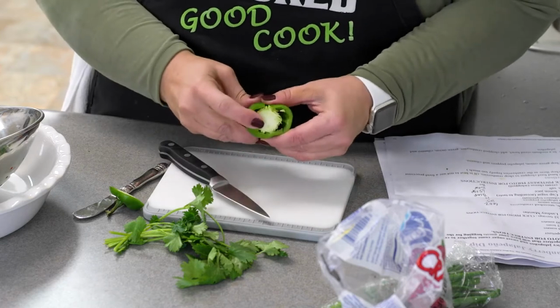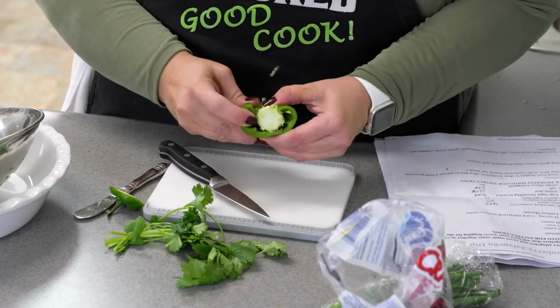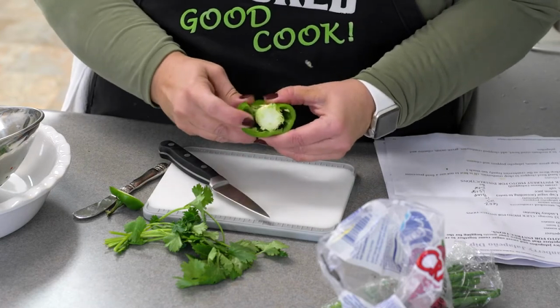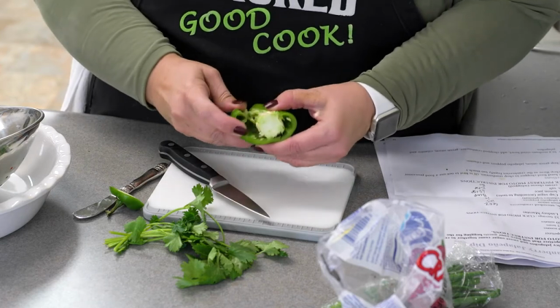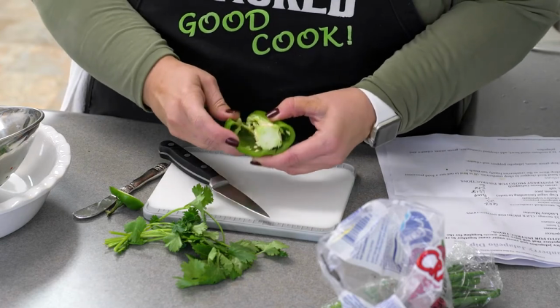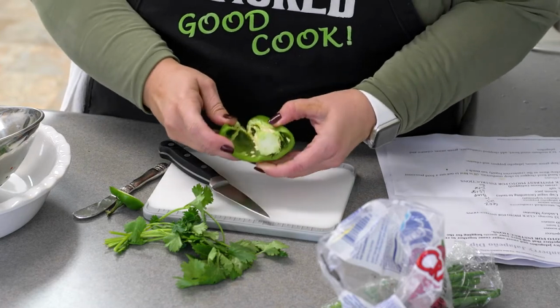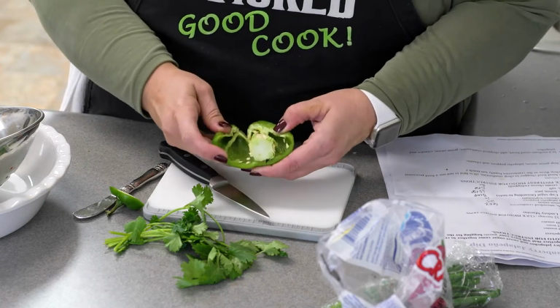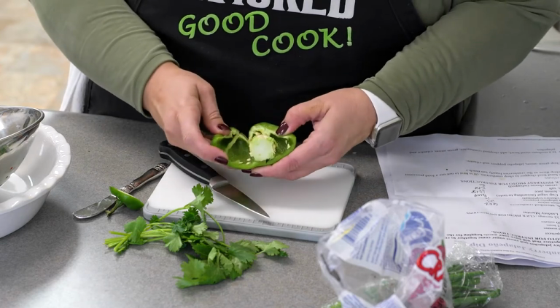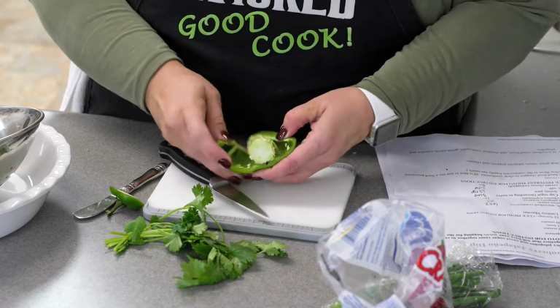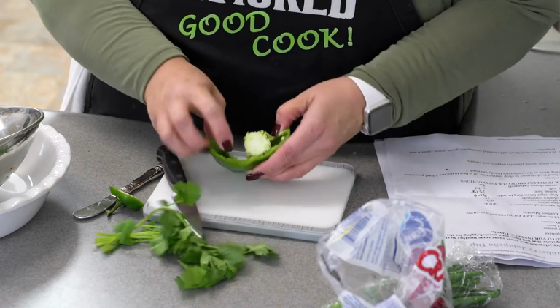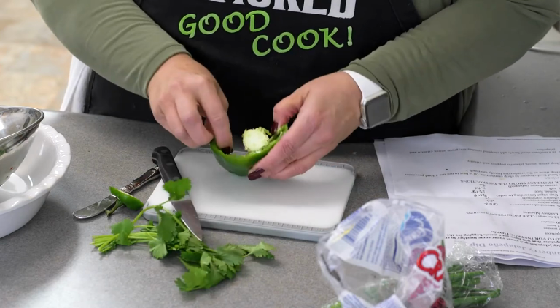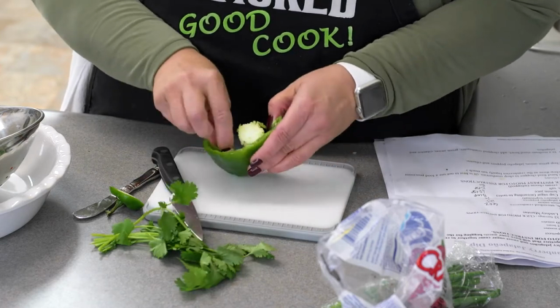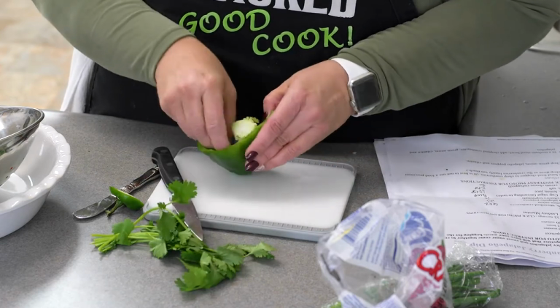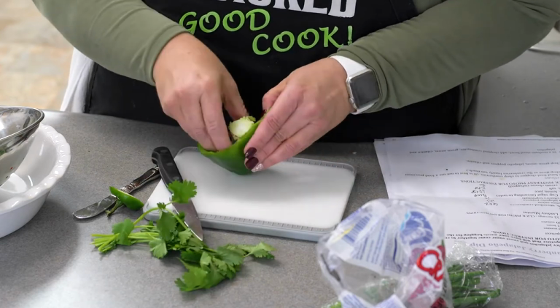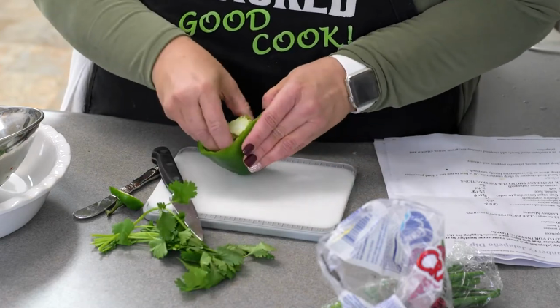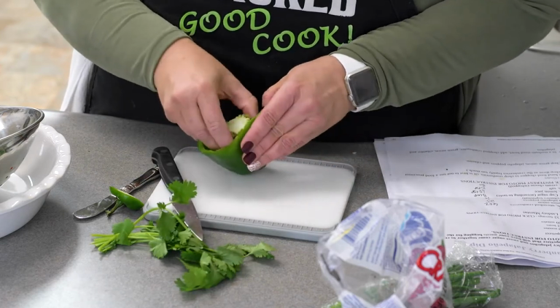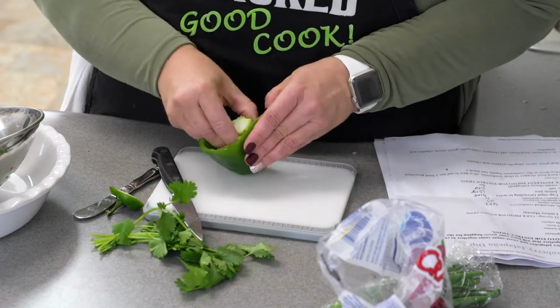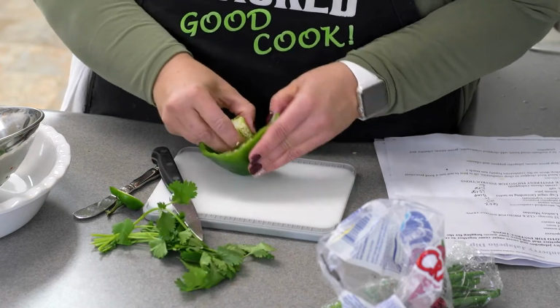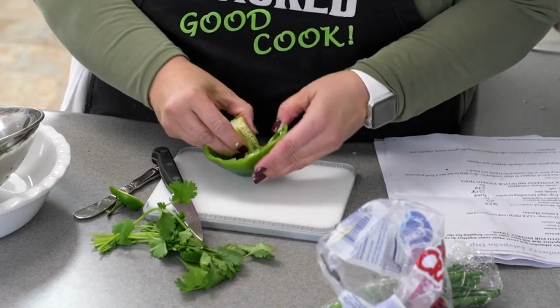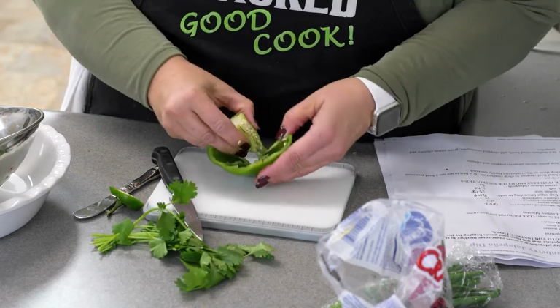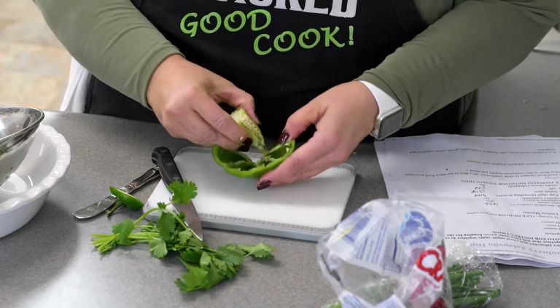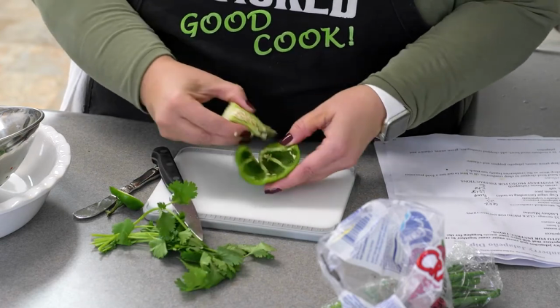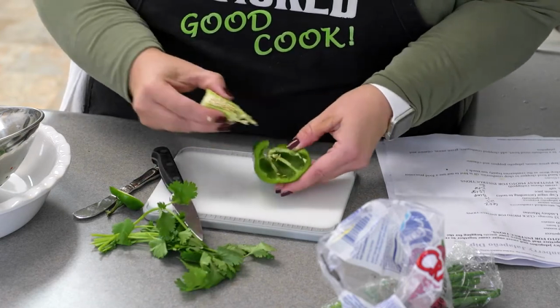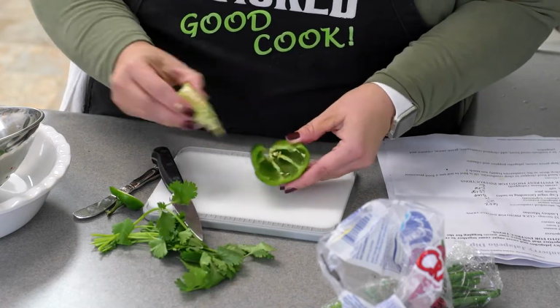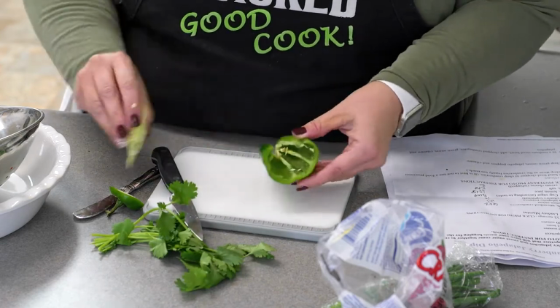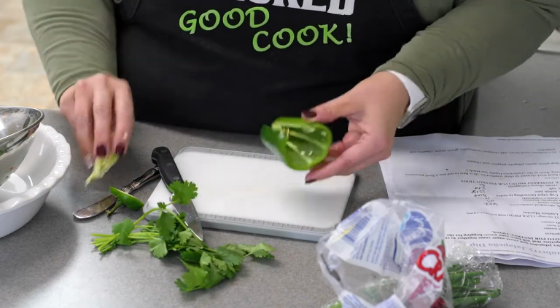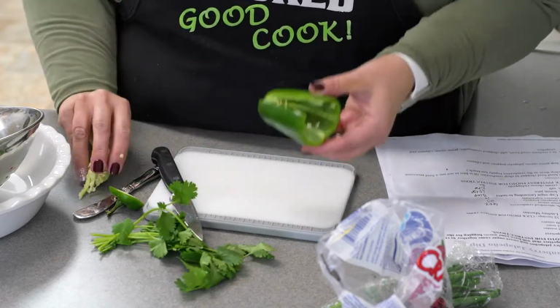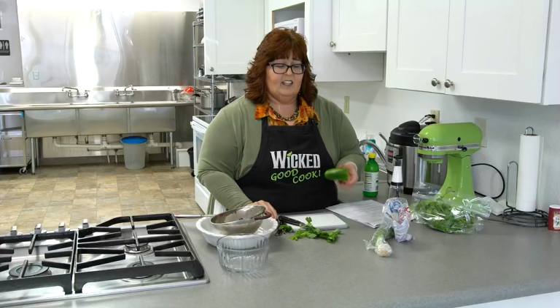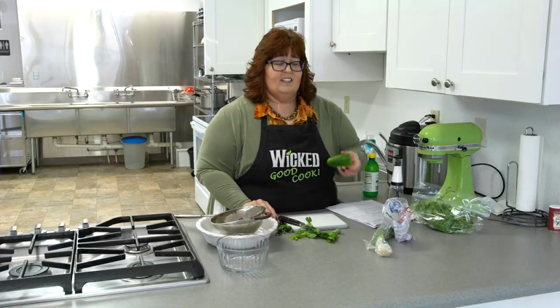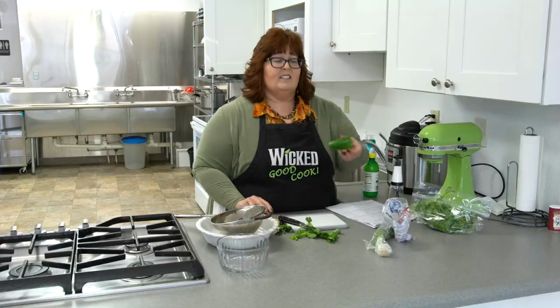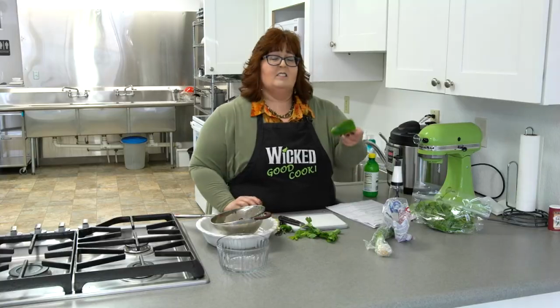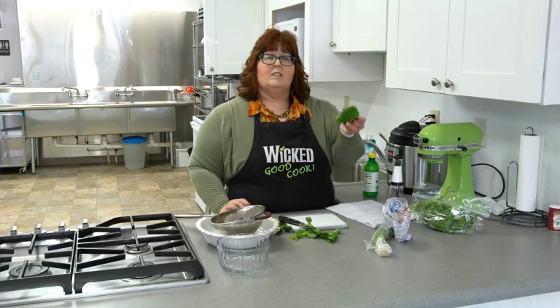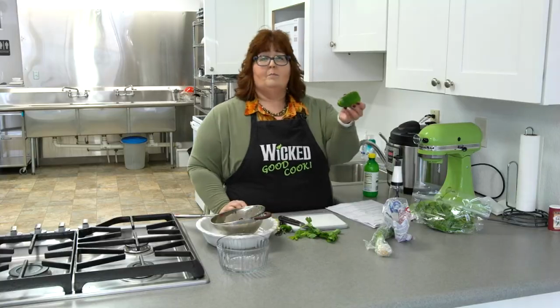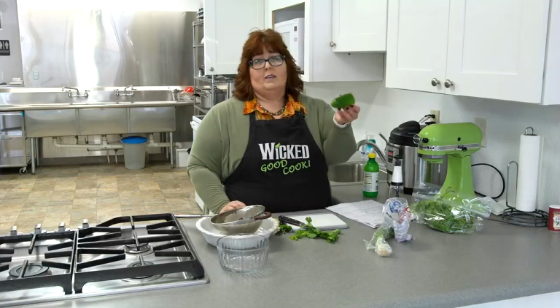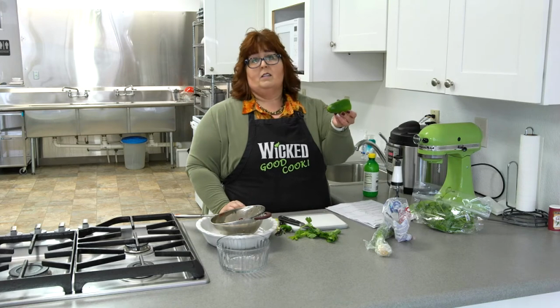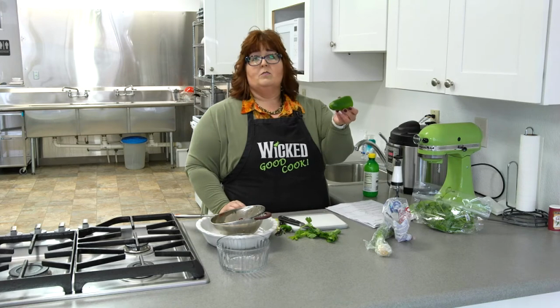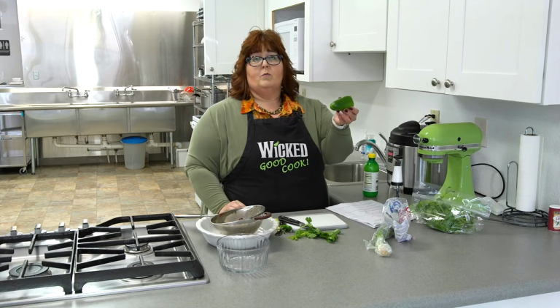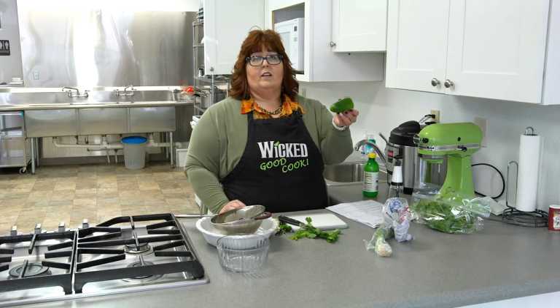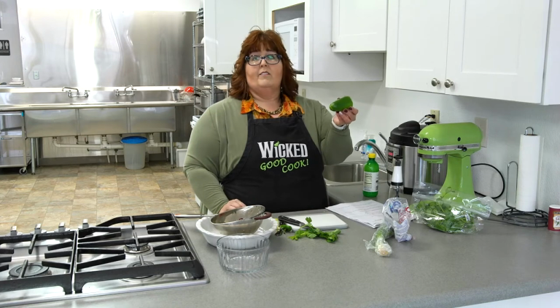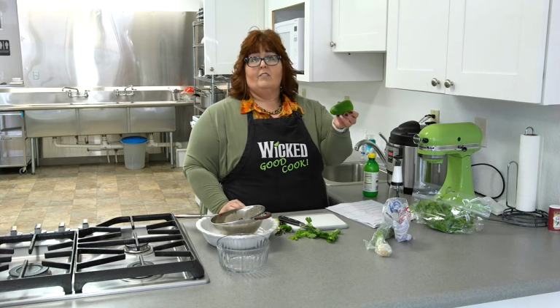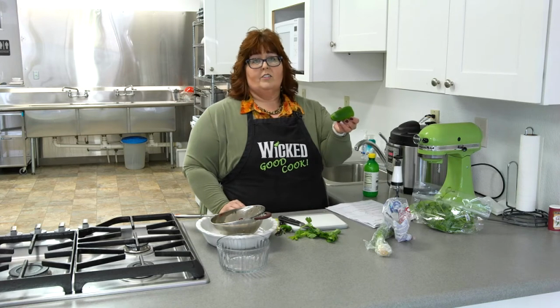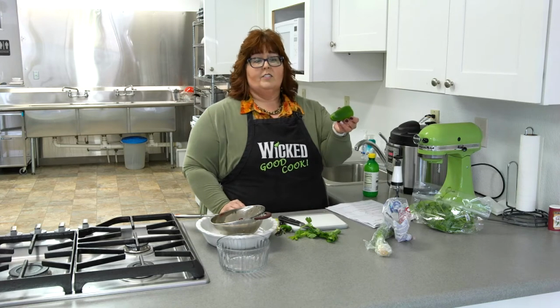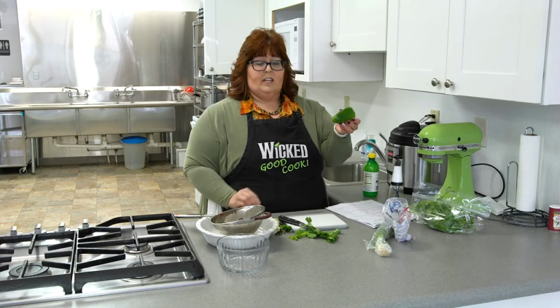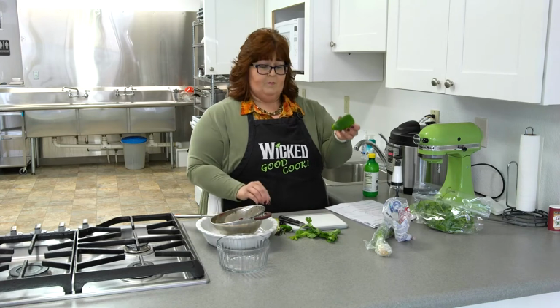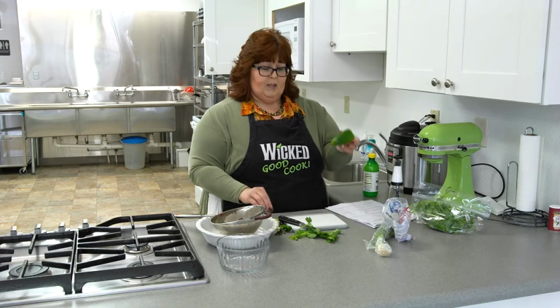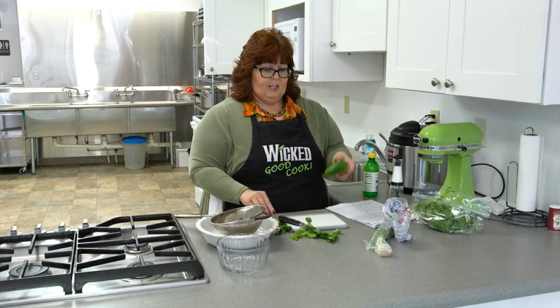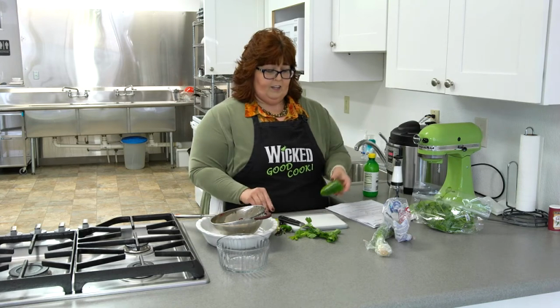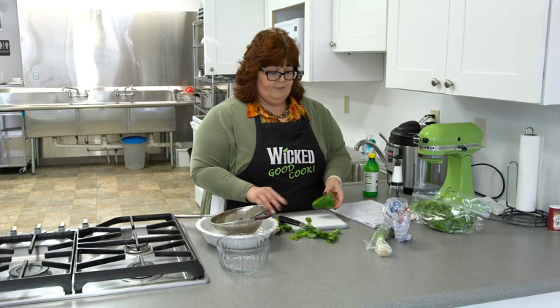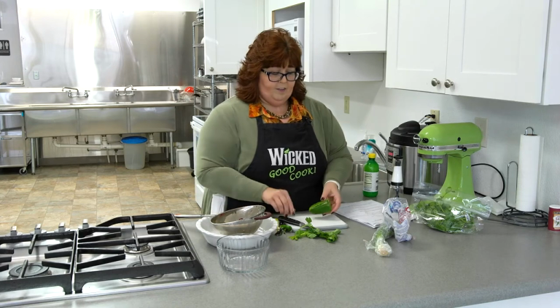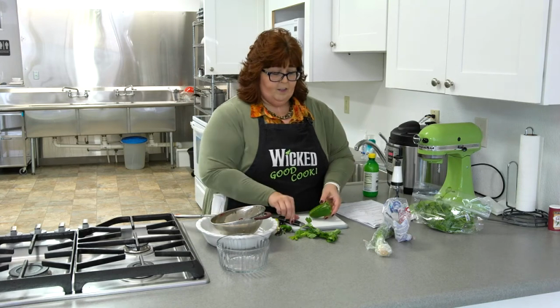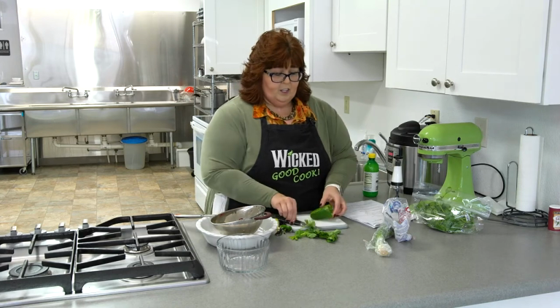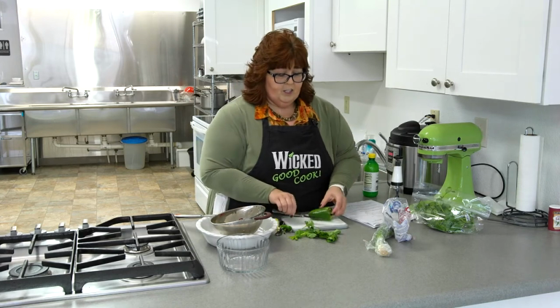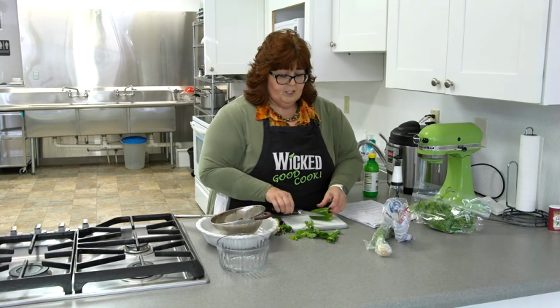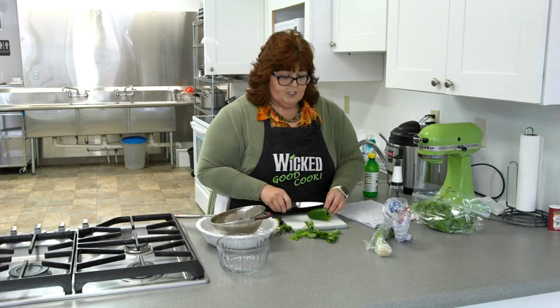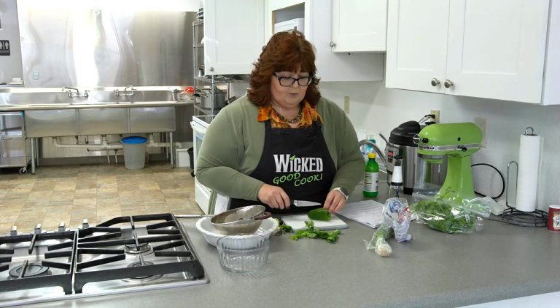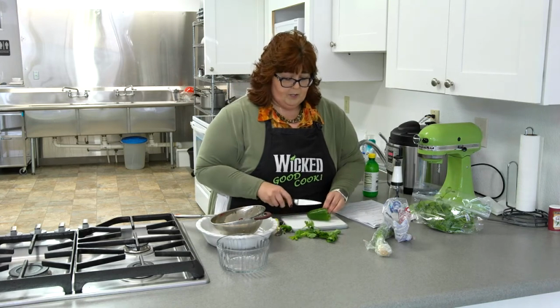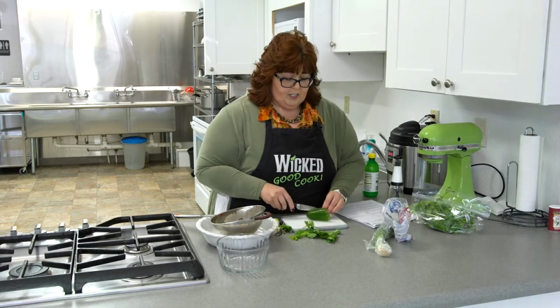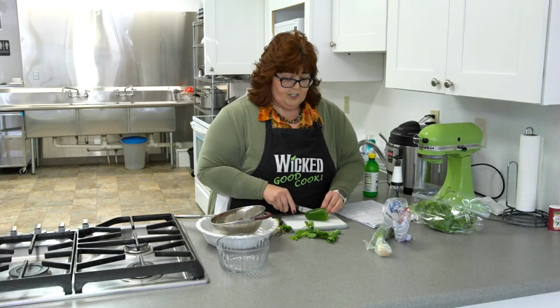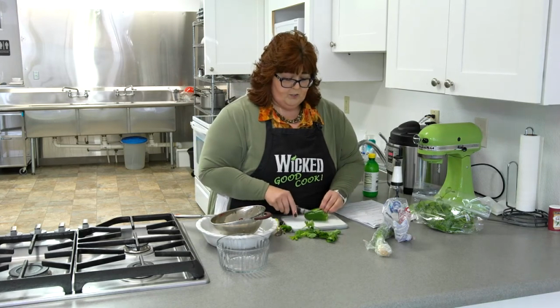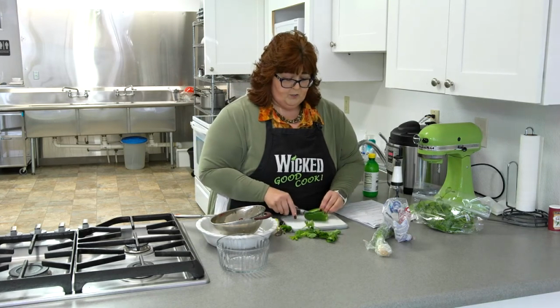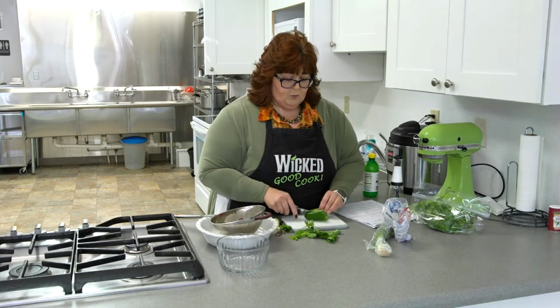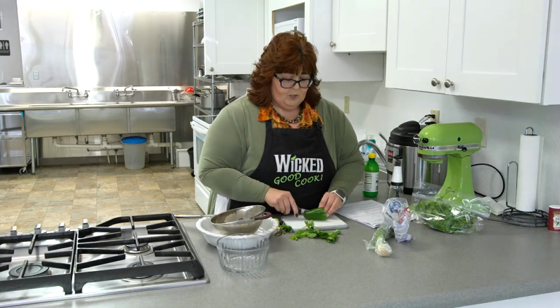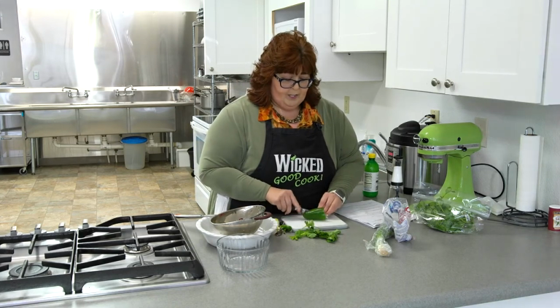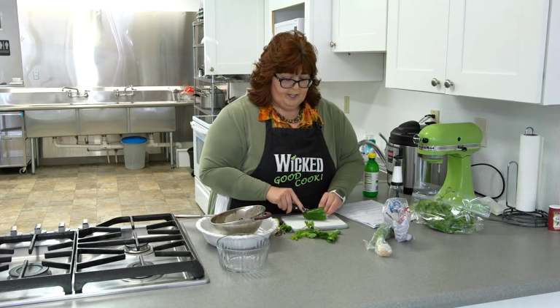You need one or two jalapenos — and this is the biggest one I've ever seen in my life — so we're gonna use one.